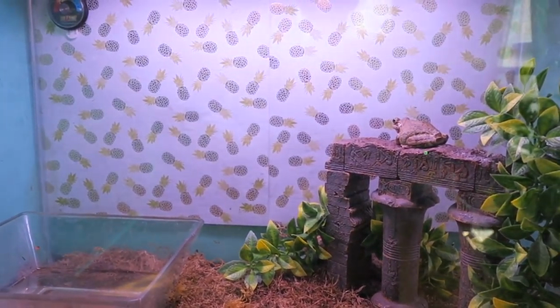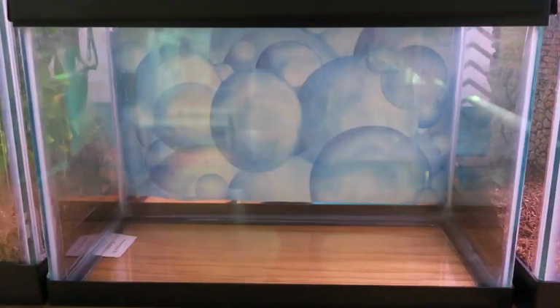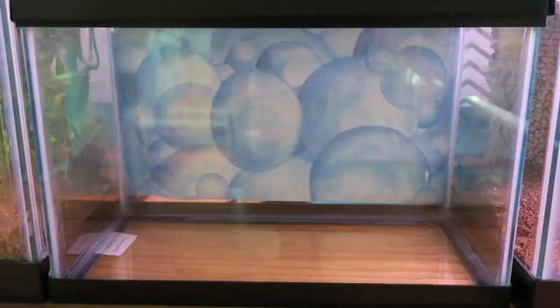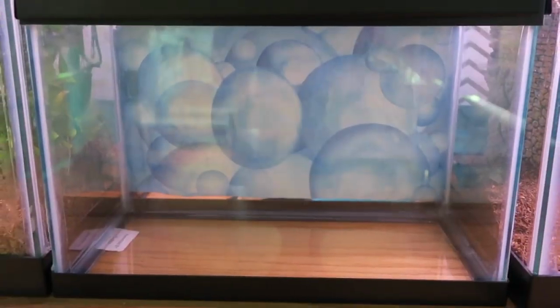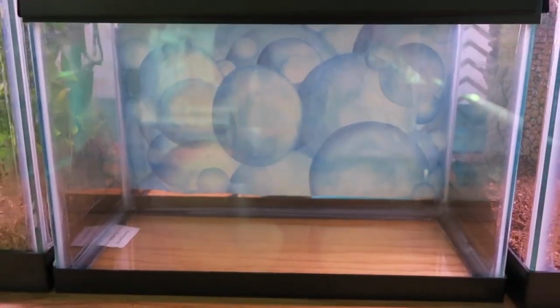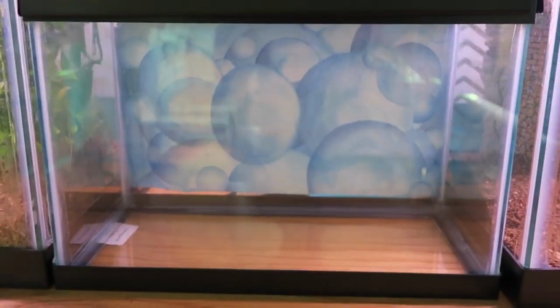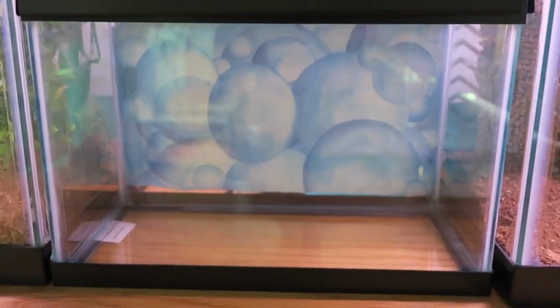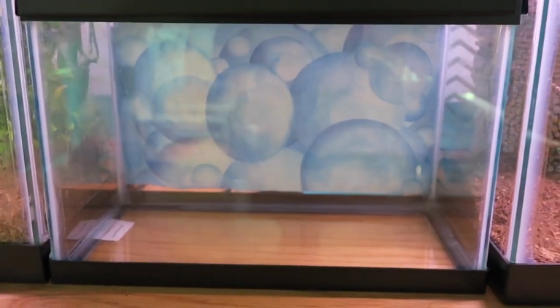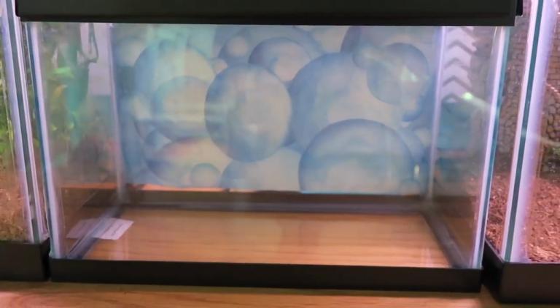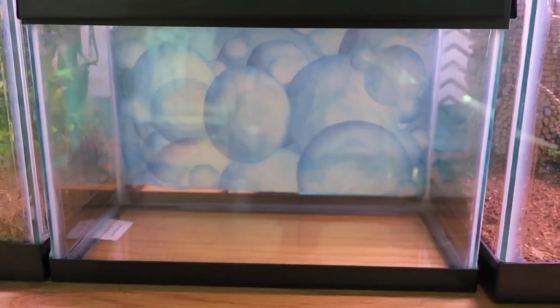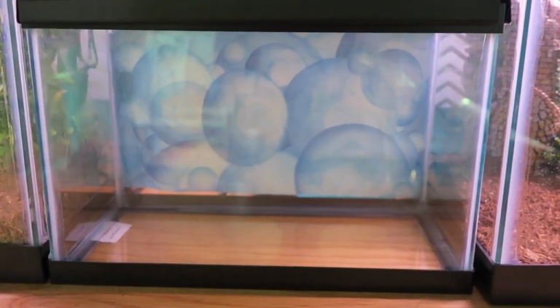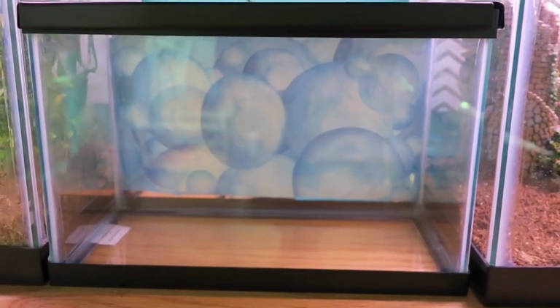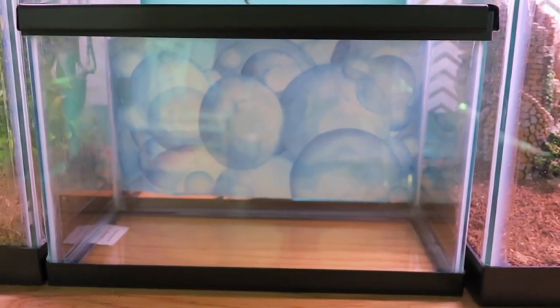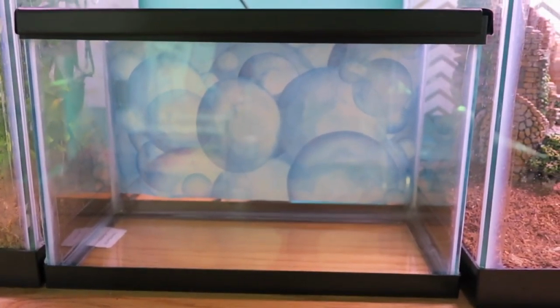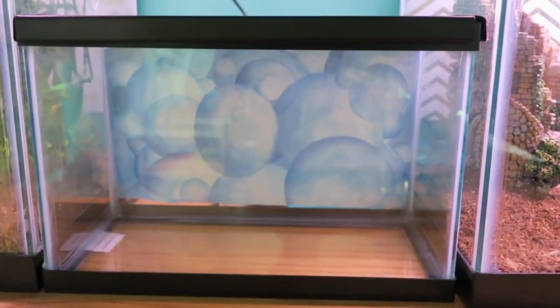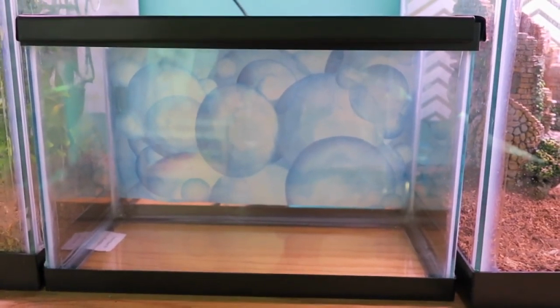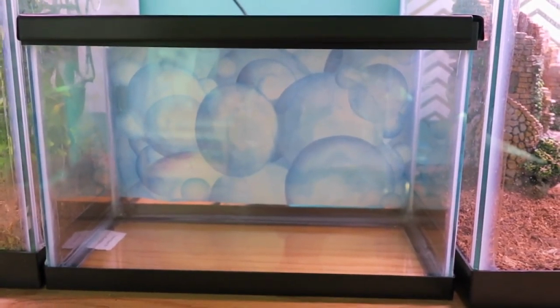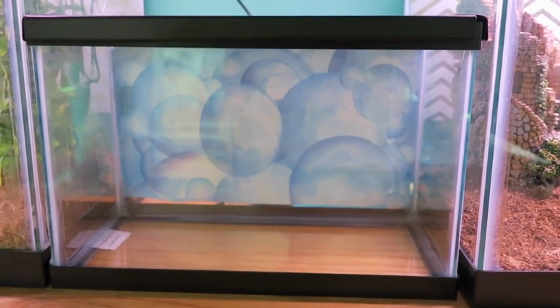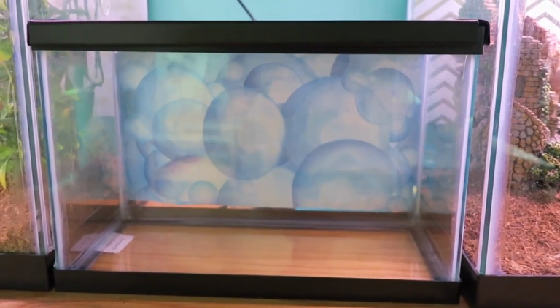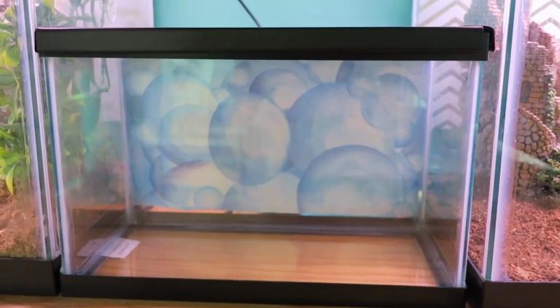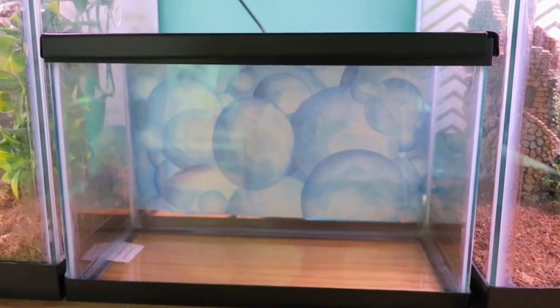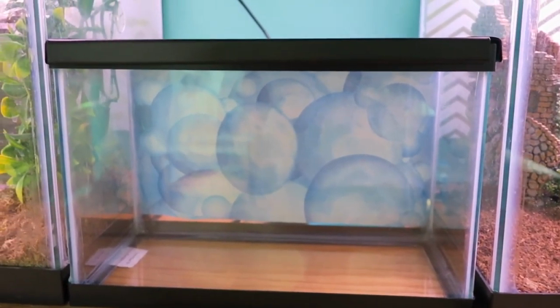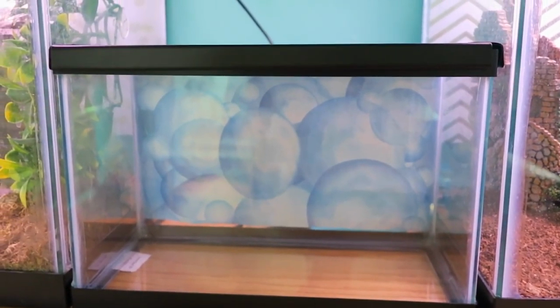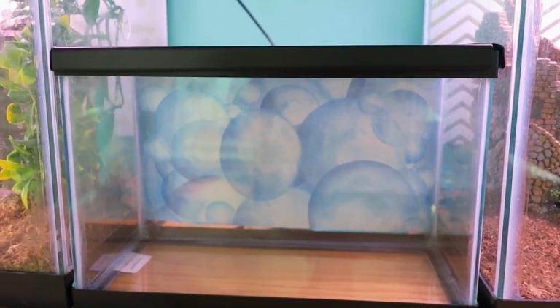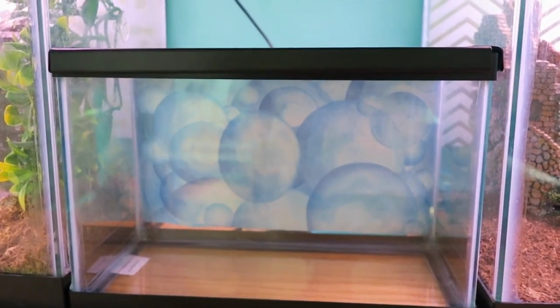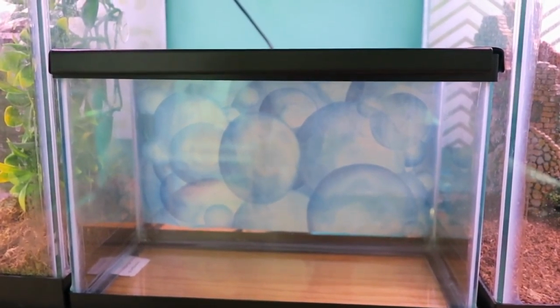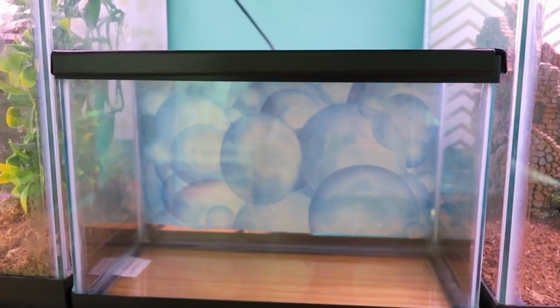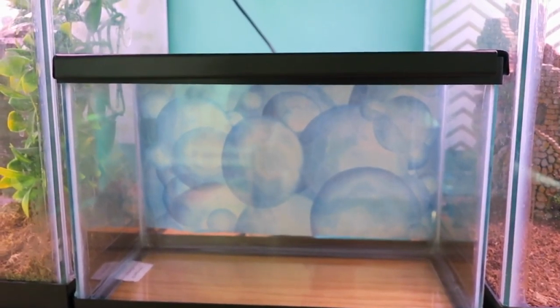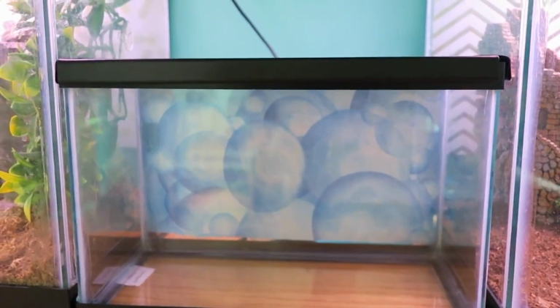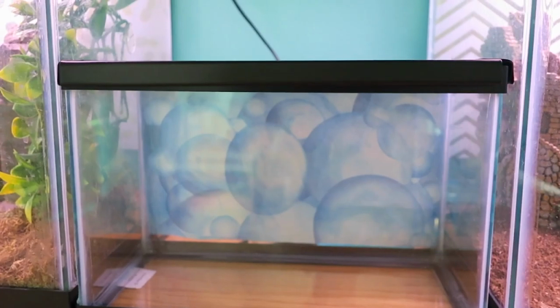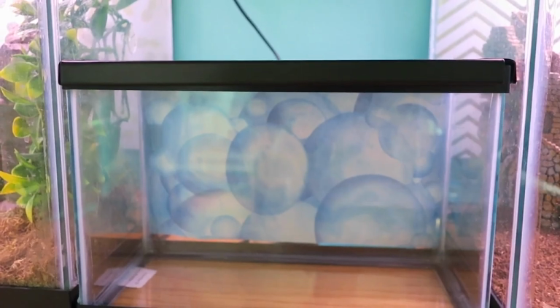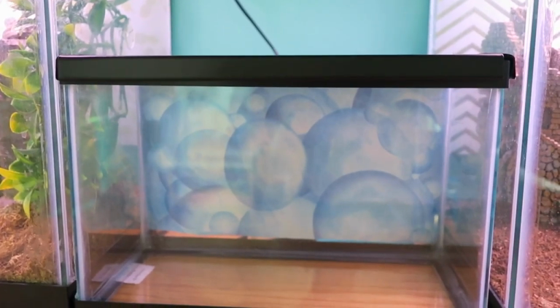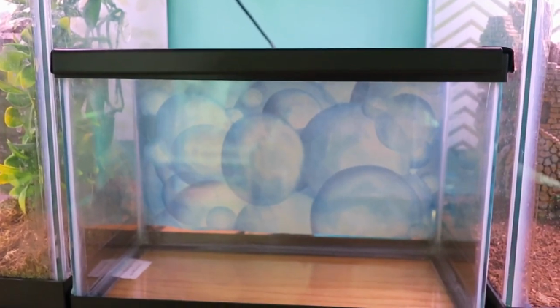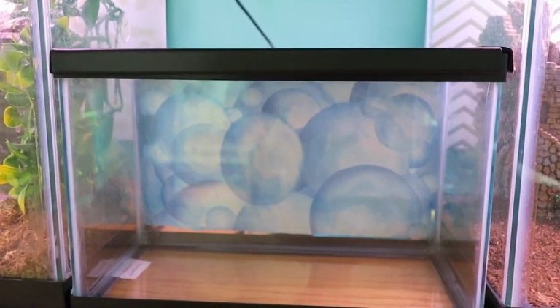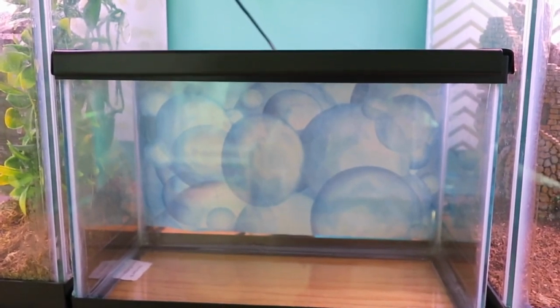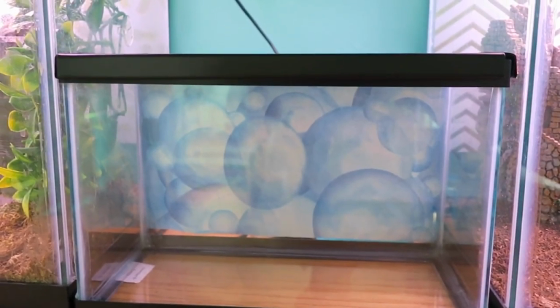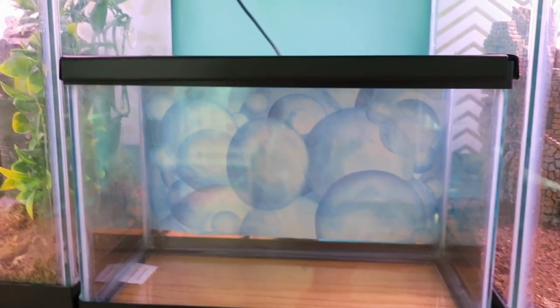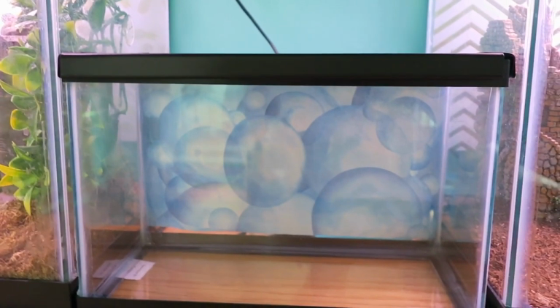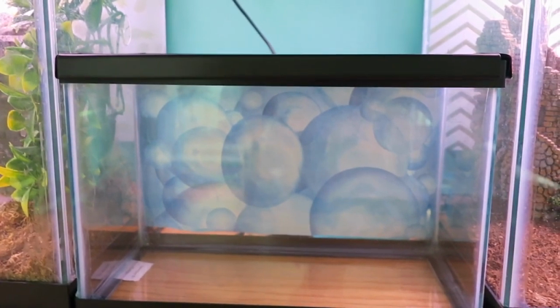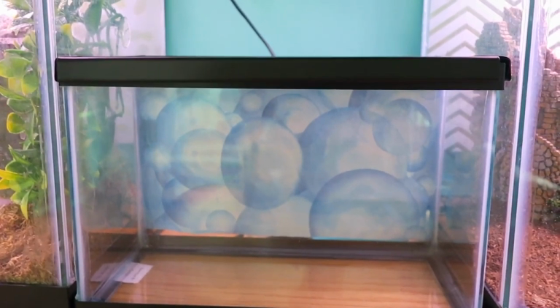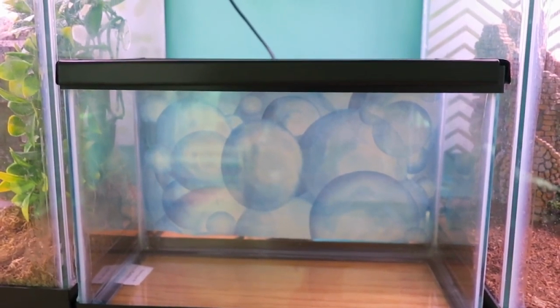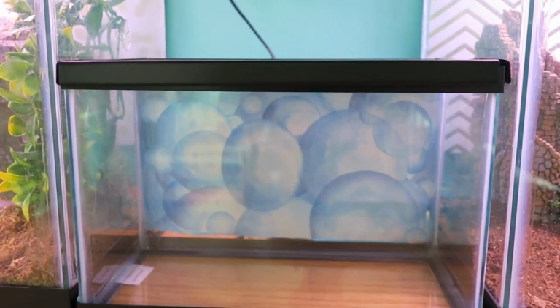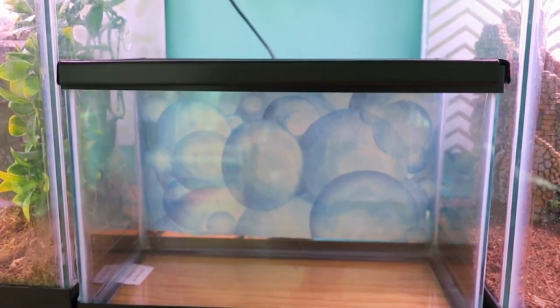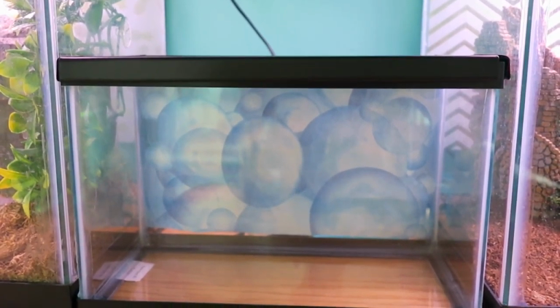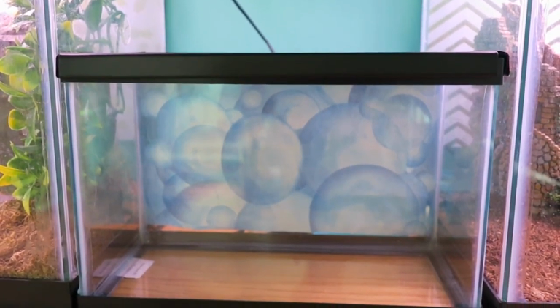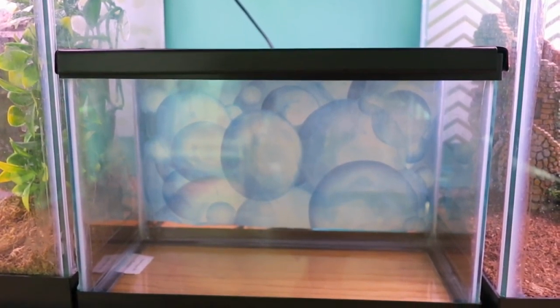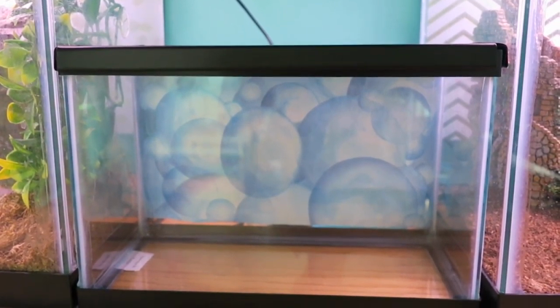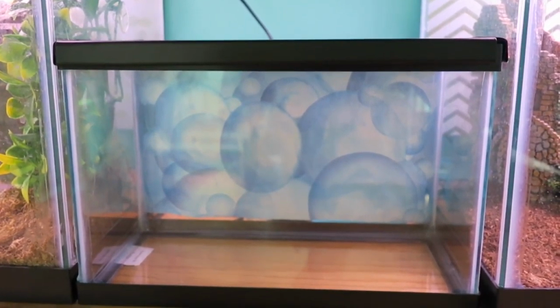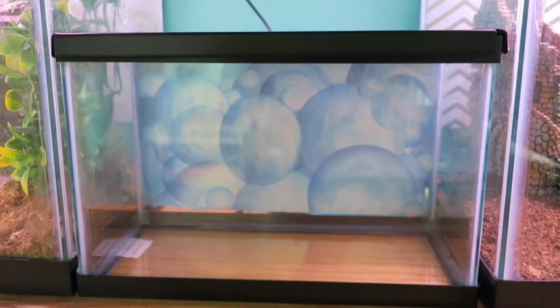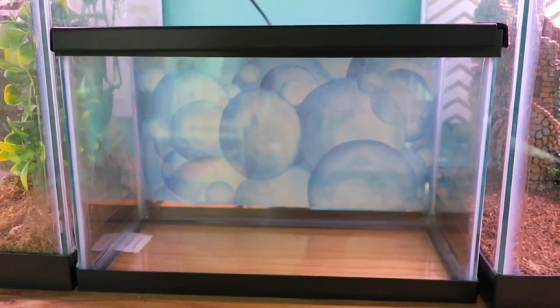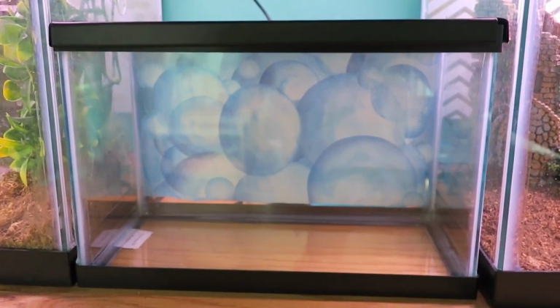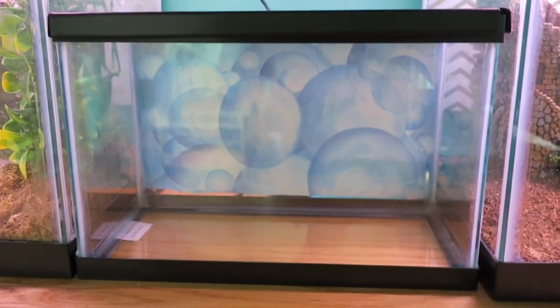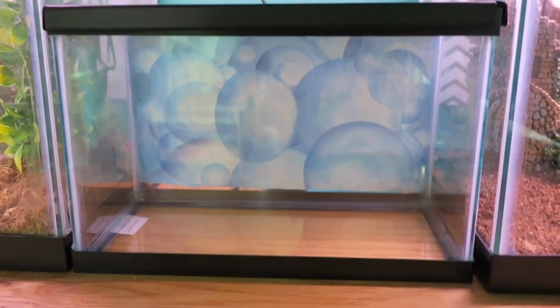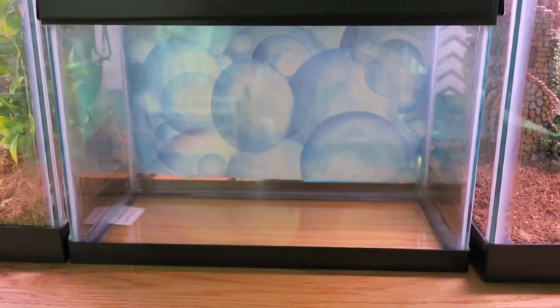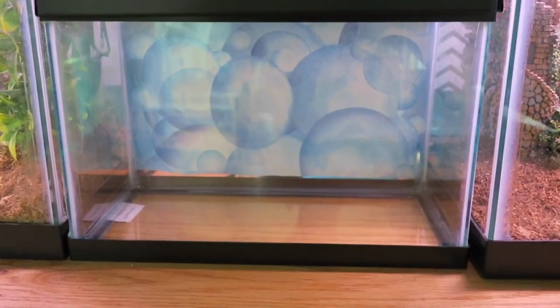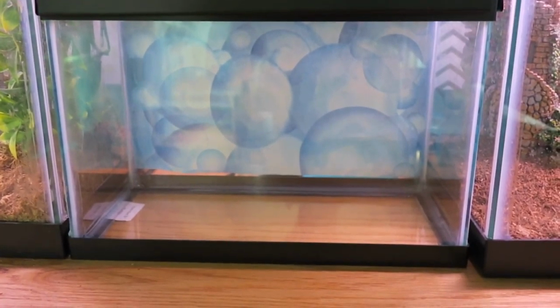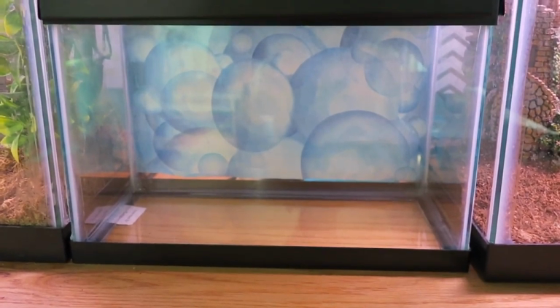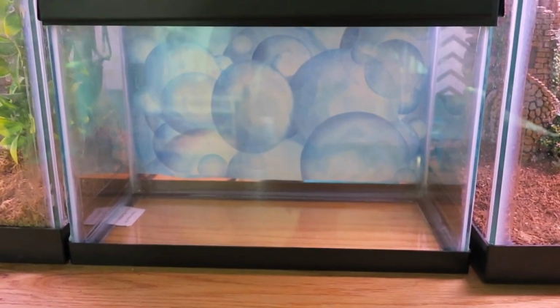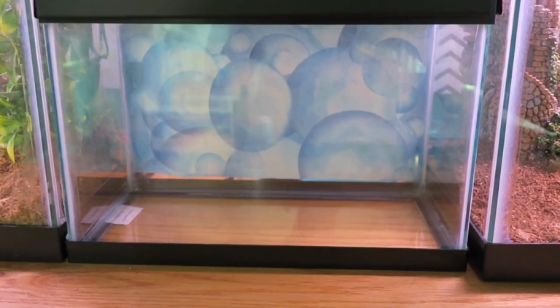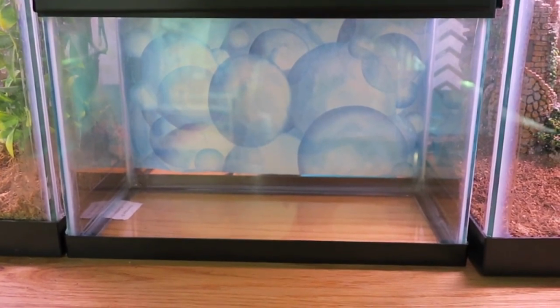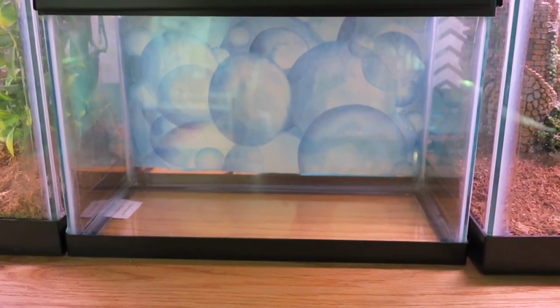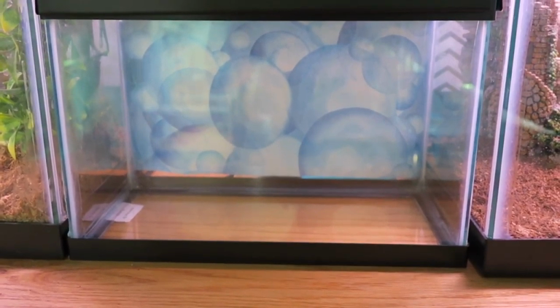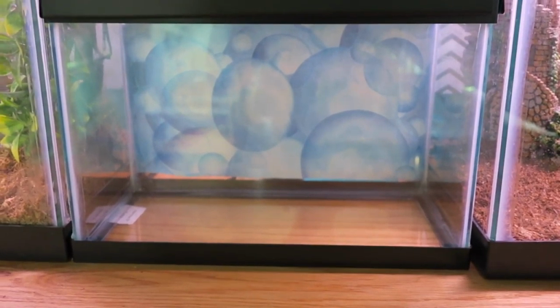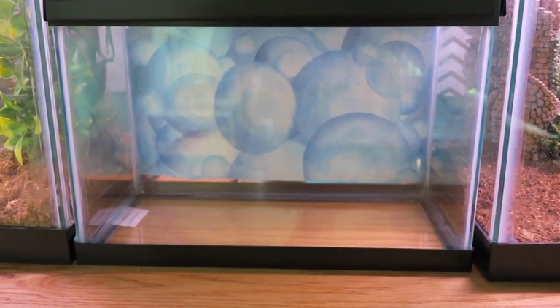I have a tank that is used for sick frogs and any injured frogs that might need to be isolated before being put back into their normal tank.